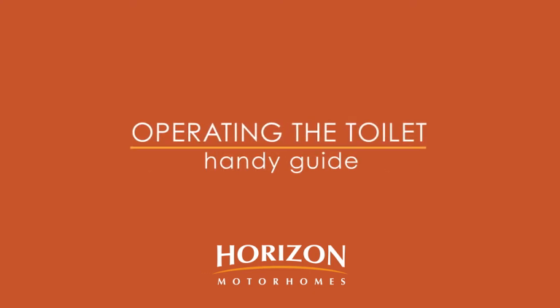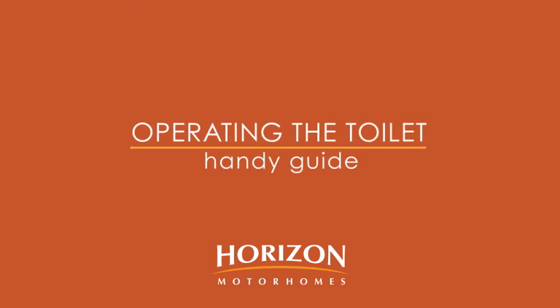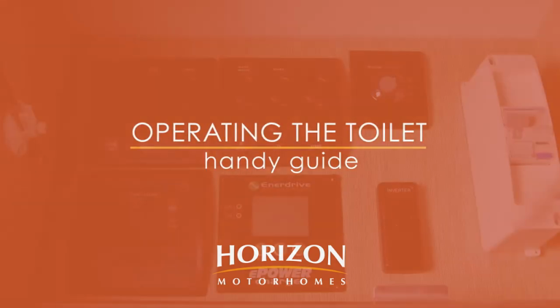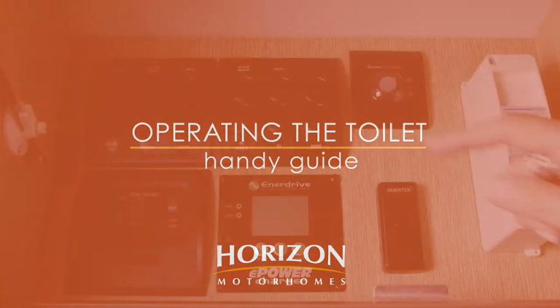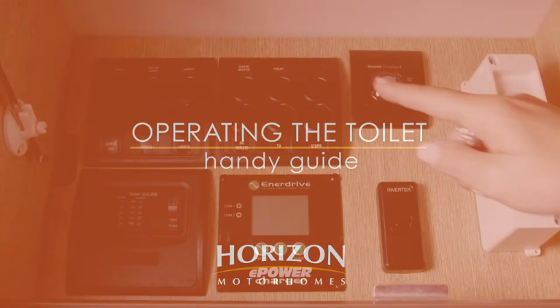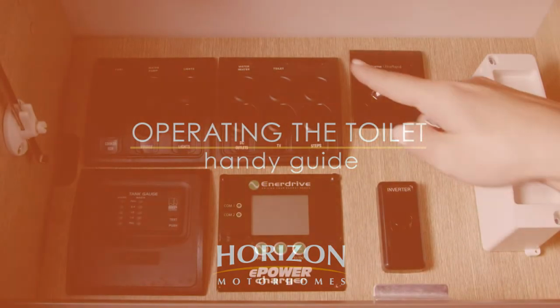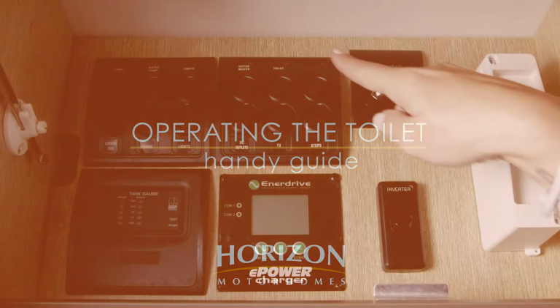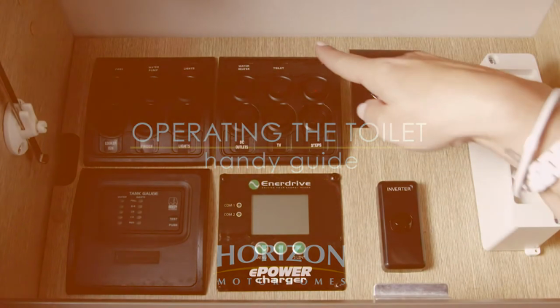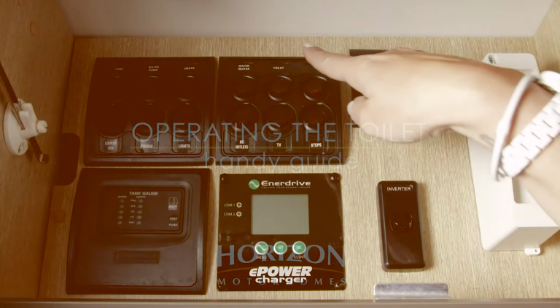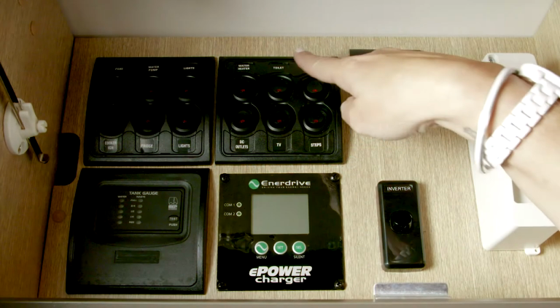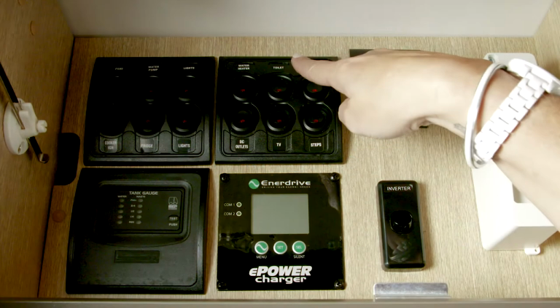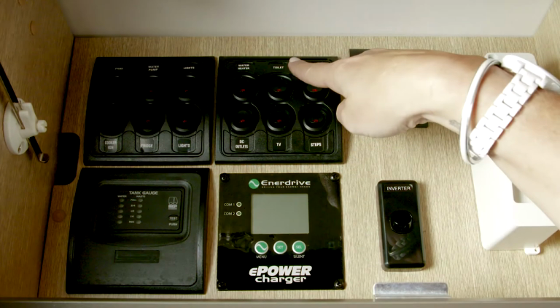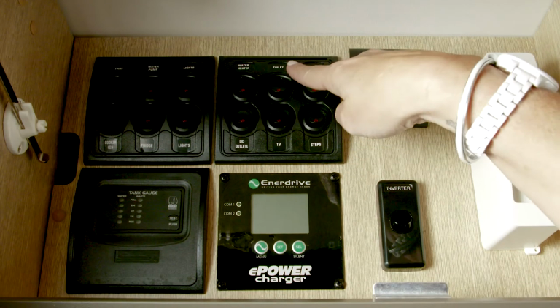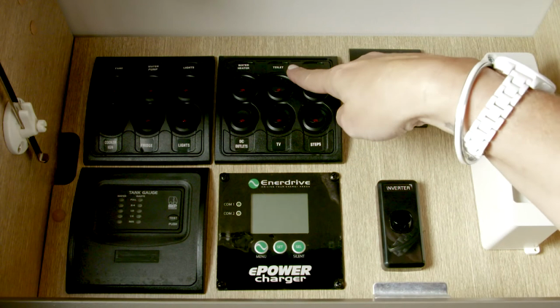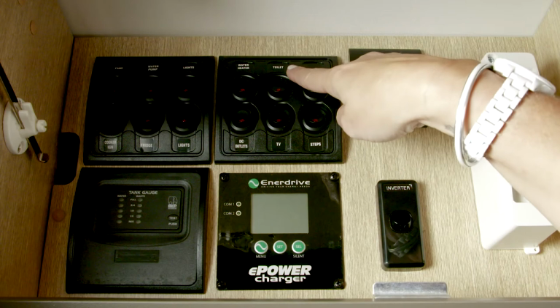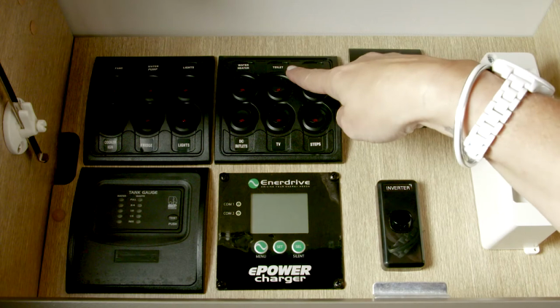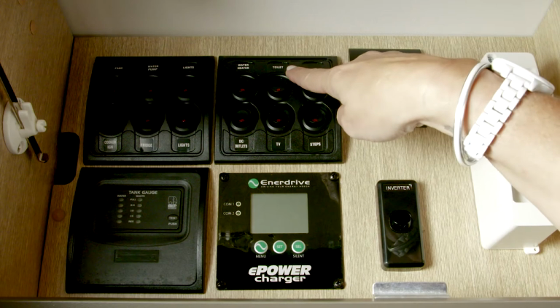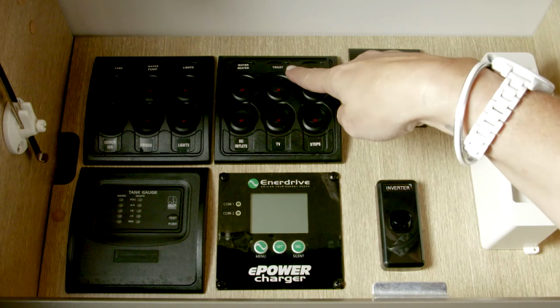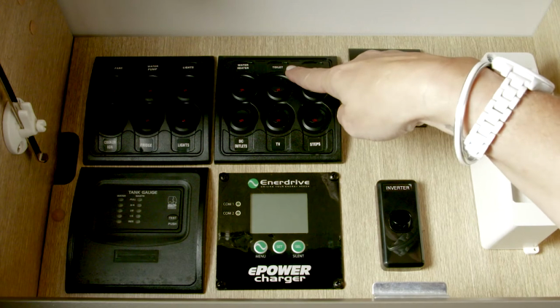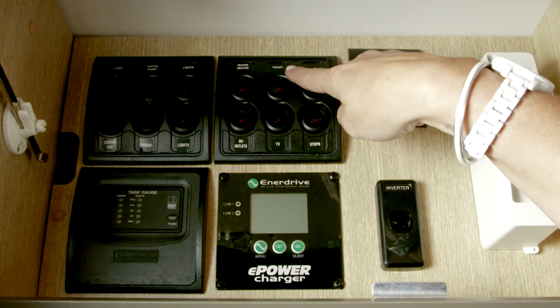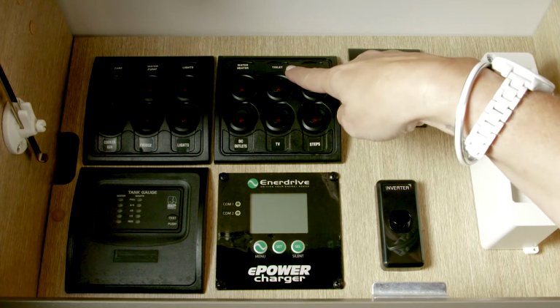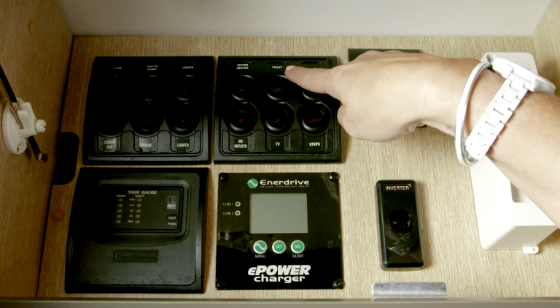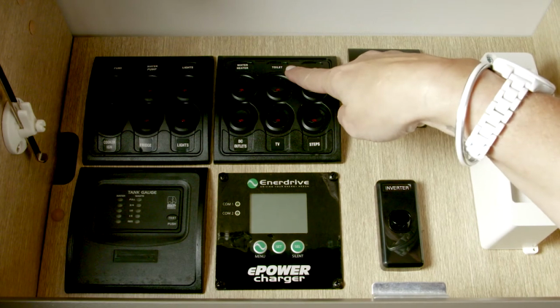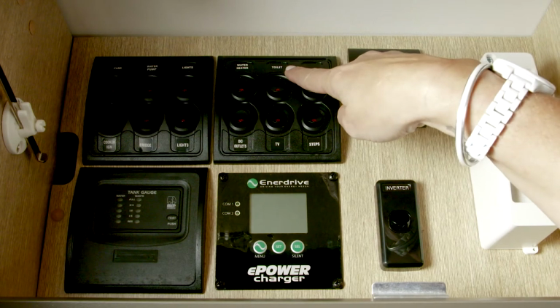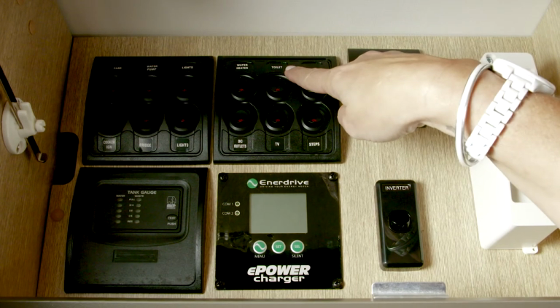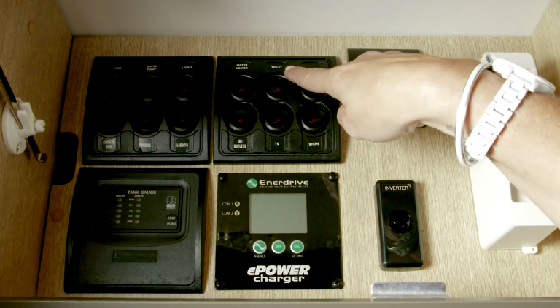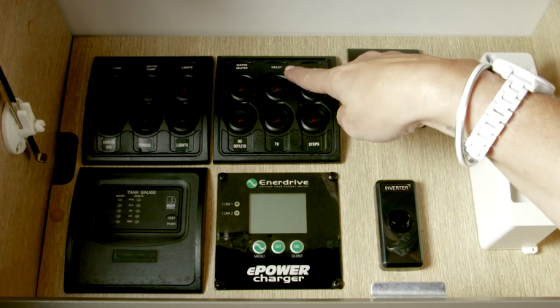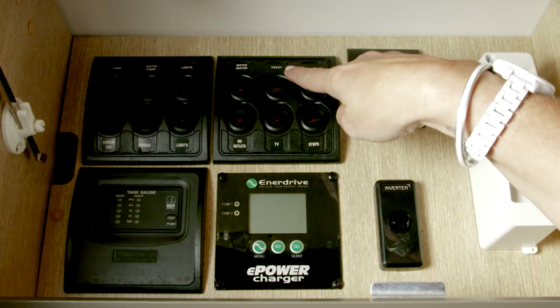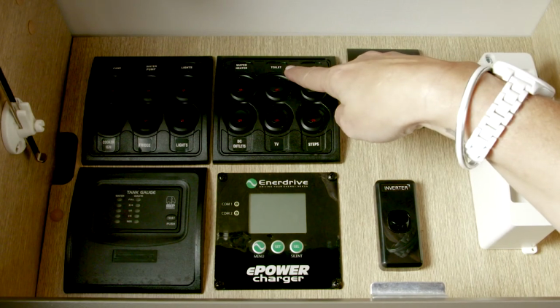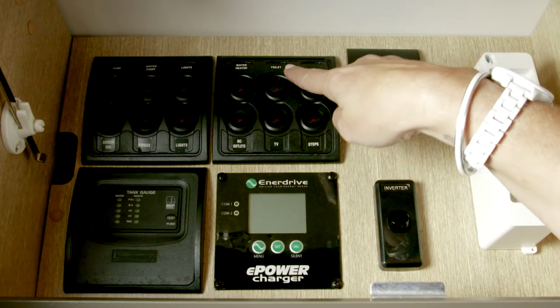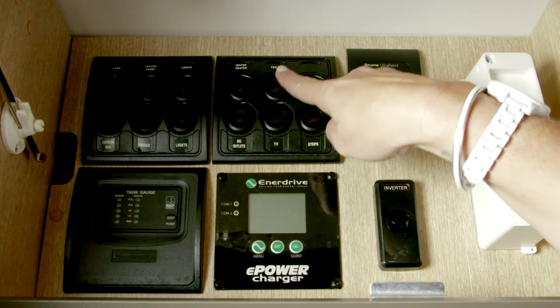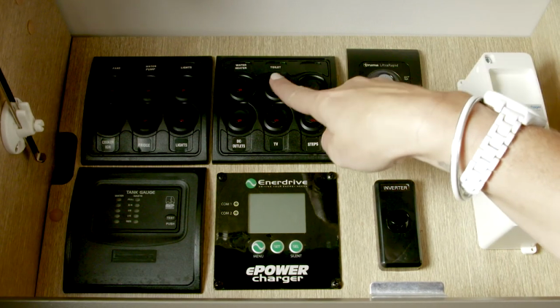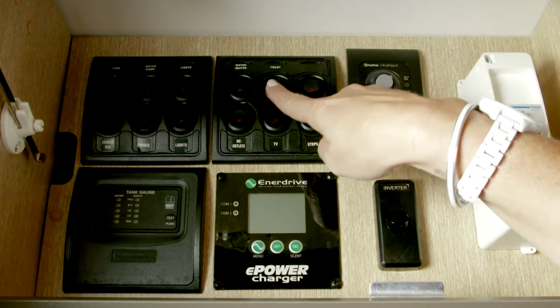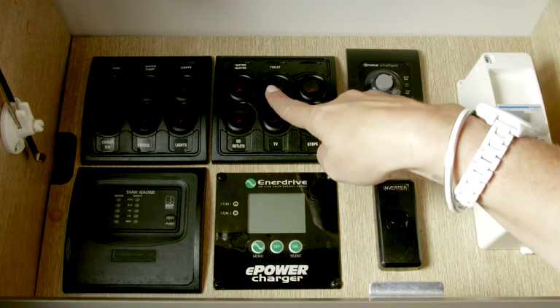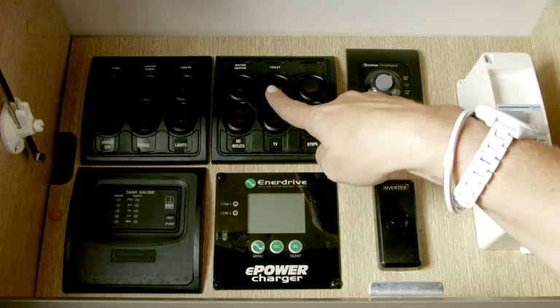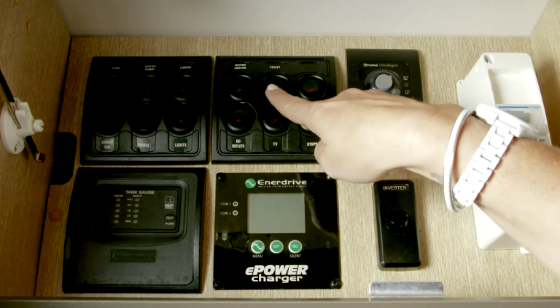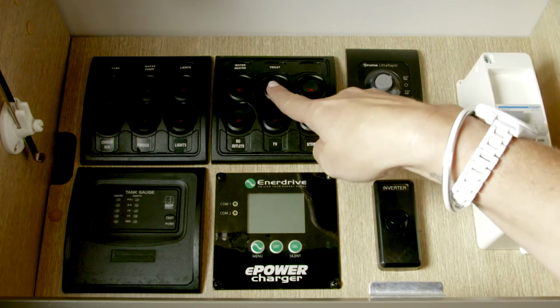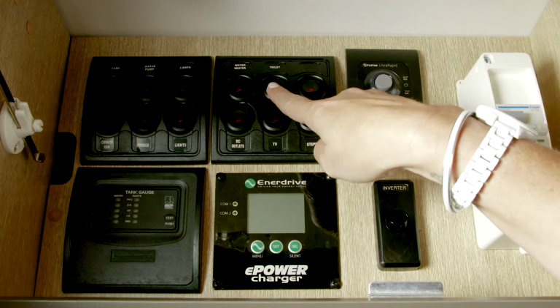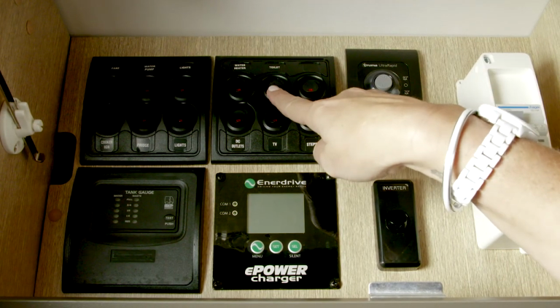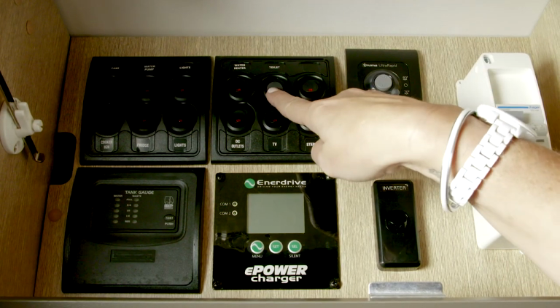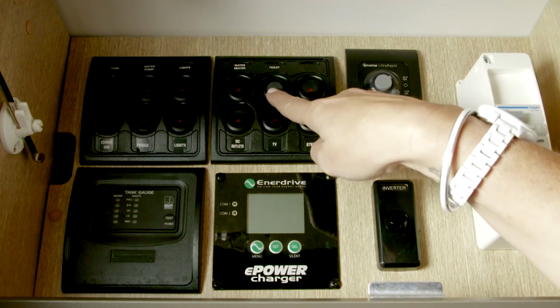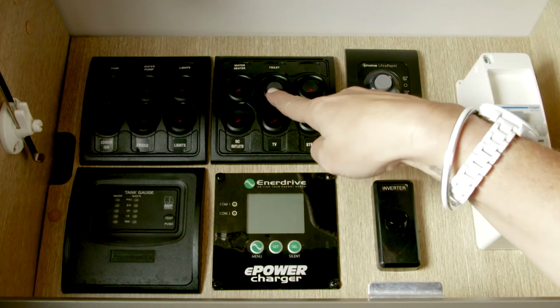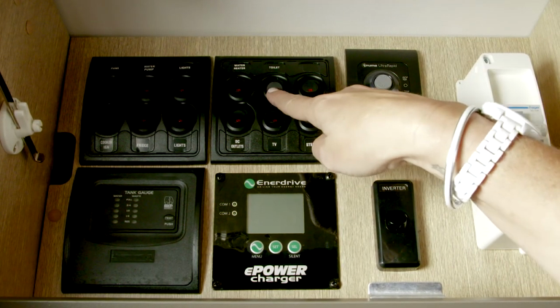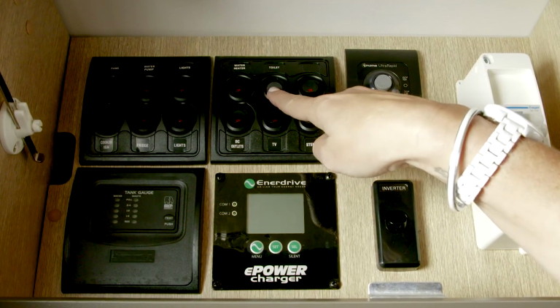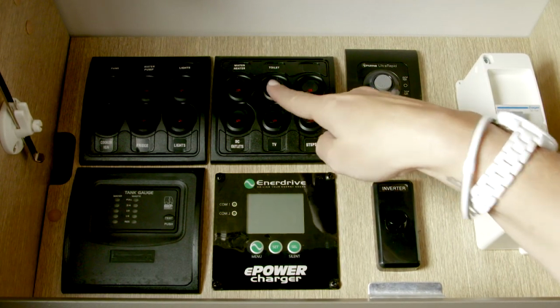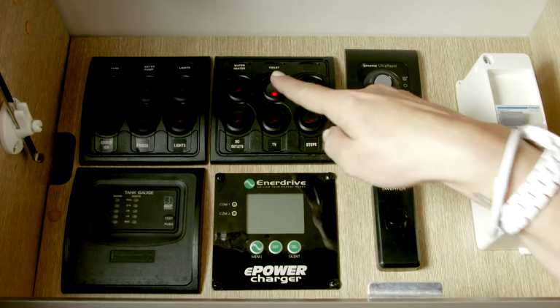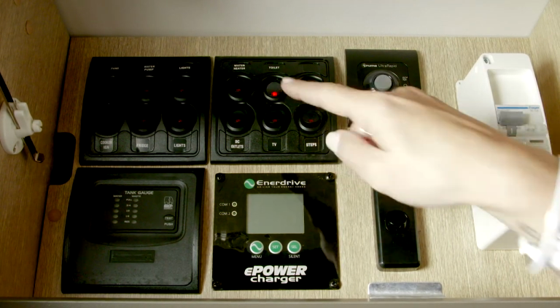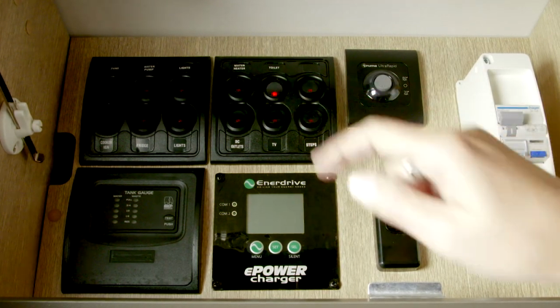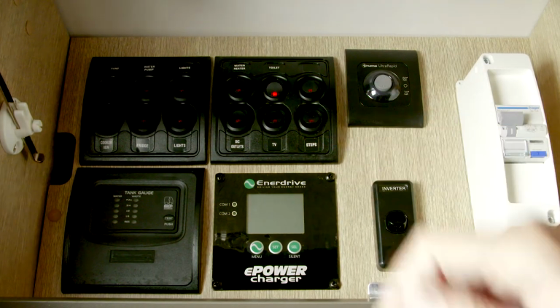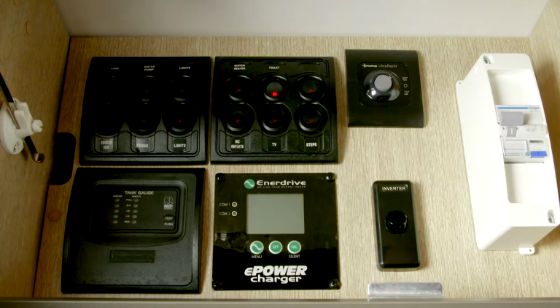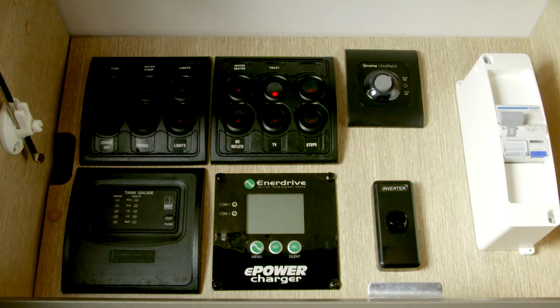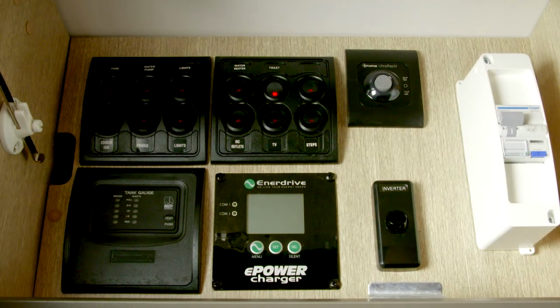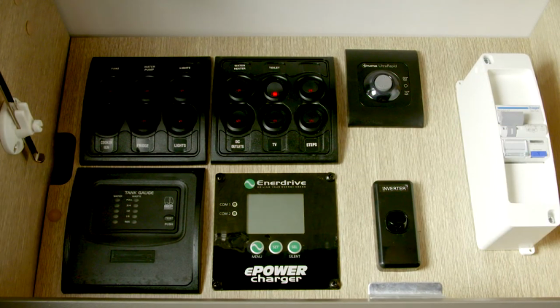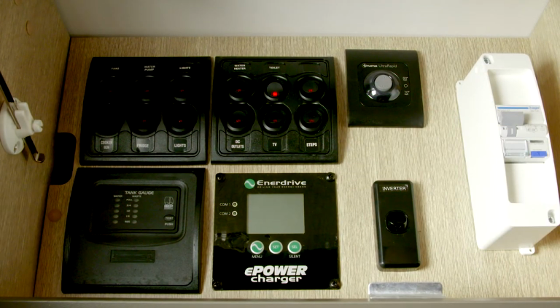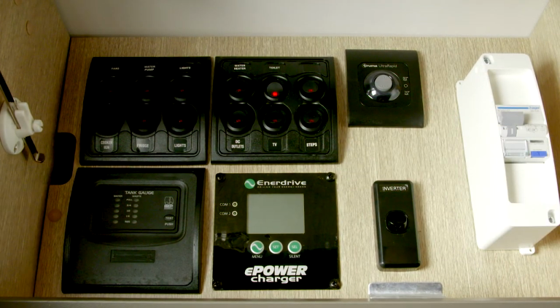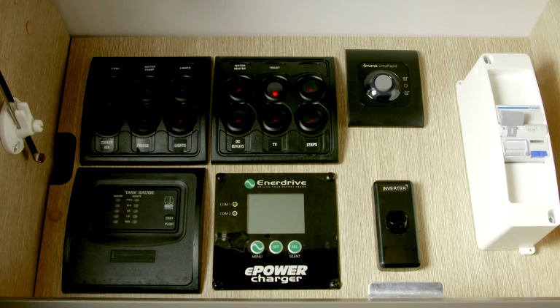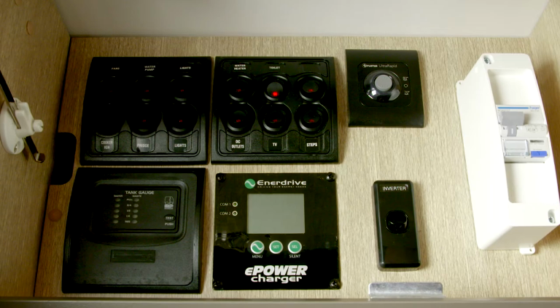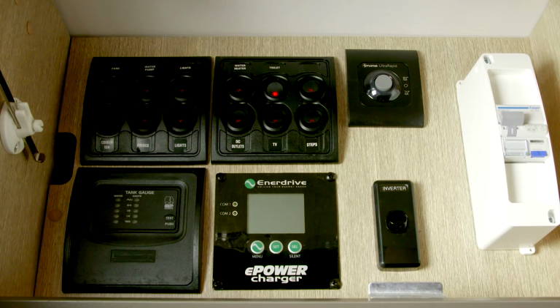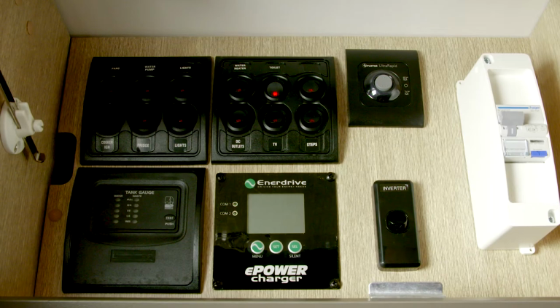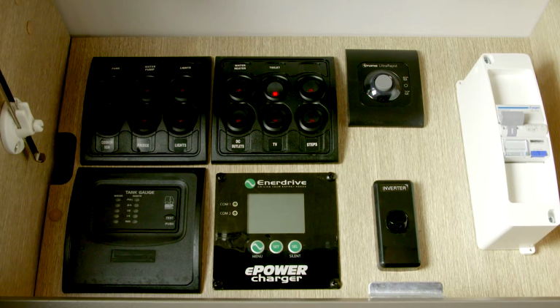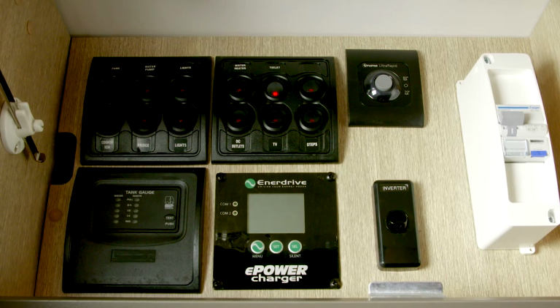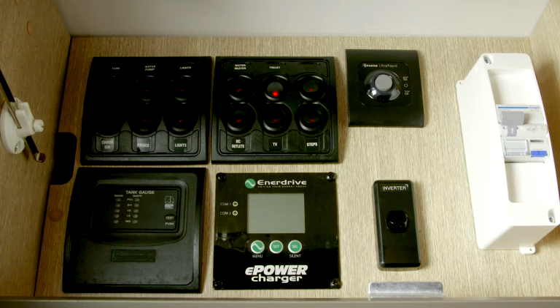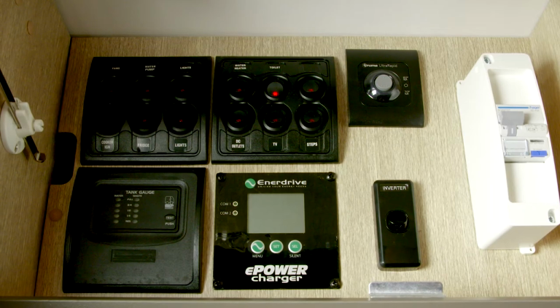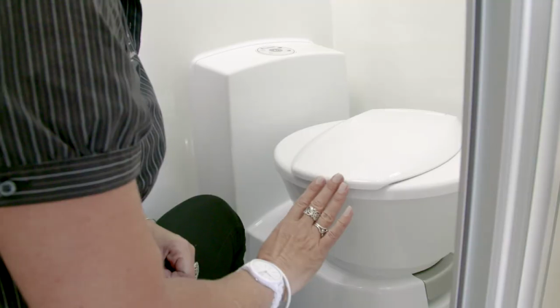To operate the toilet, turn on the toilet switch at the fuse control panel. If you're not plugged into mains water, you'll also need to turn on the water pump switch.